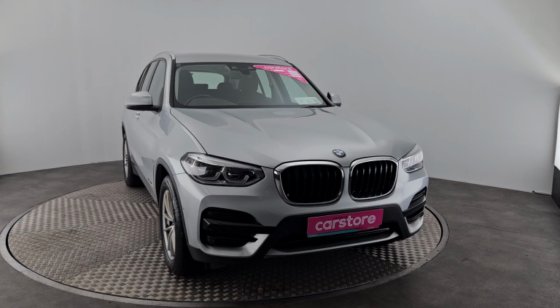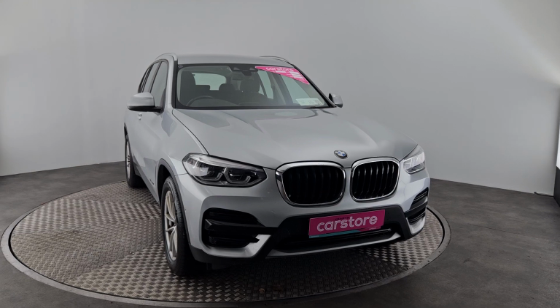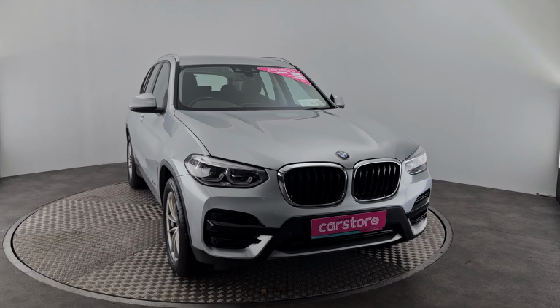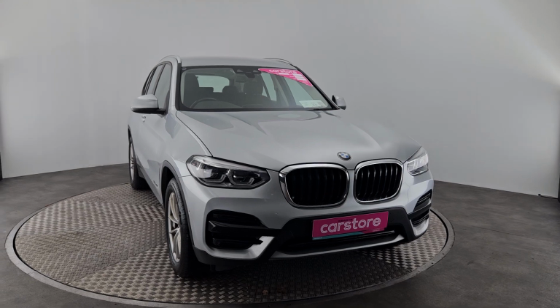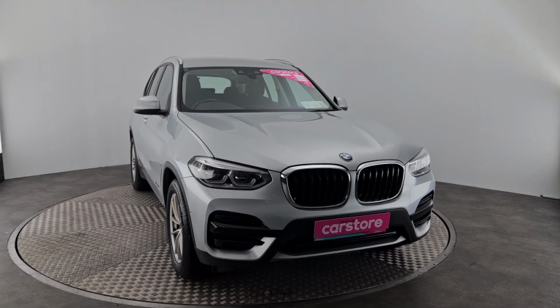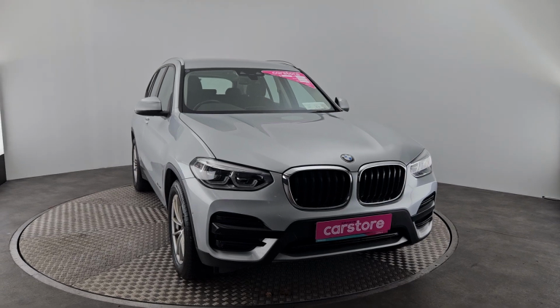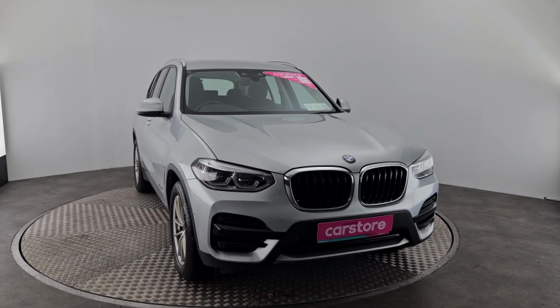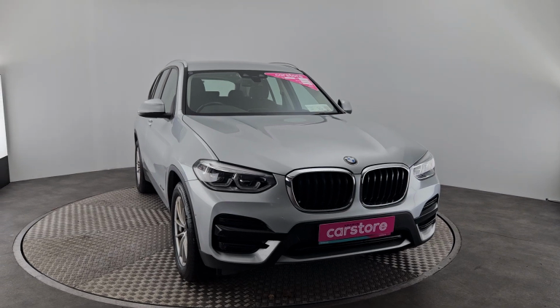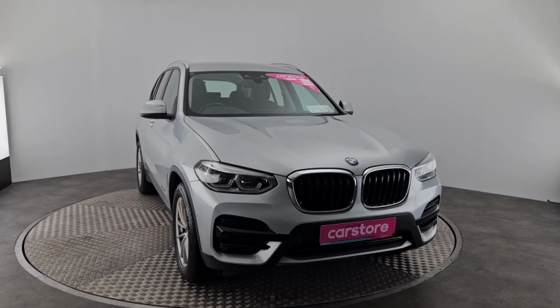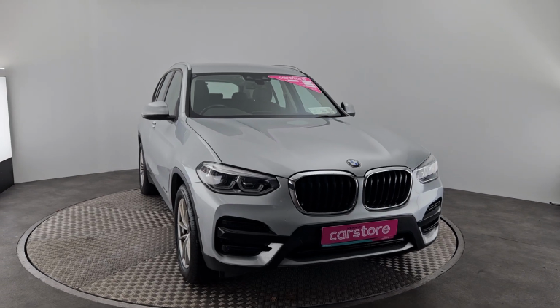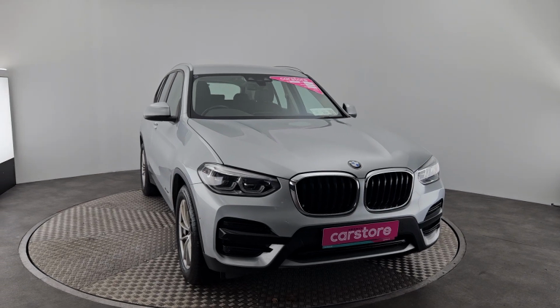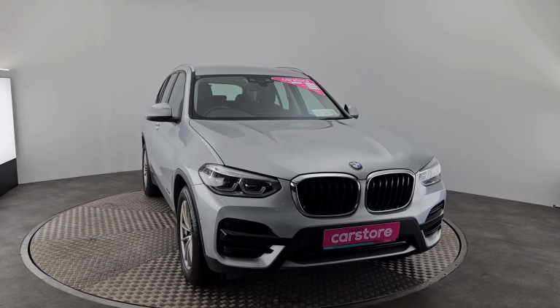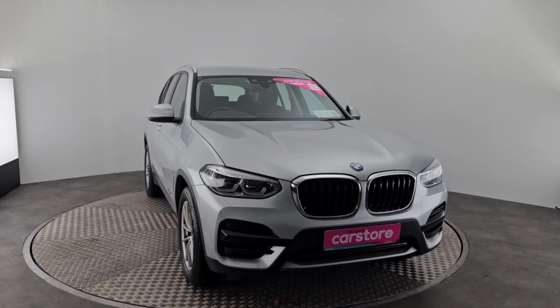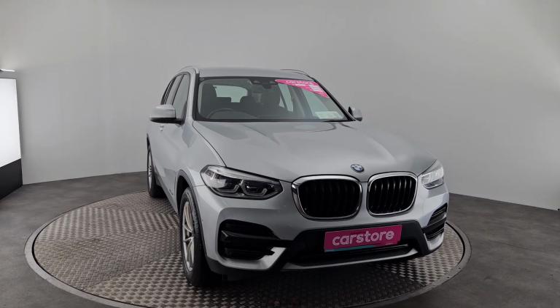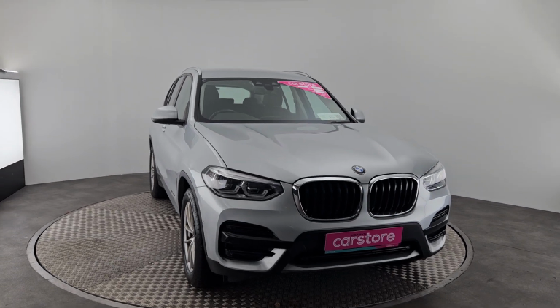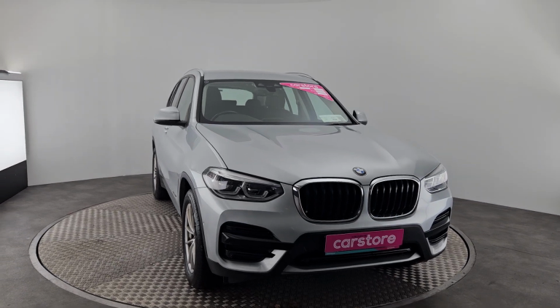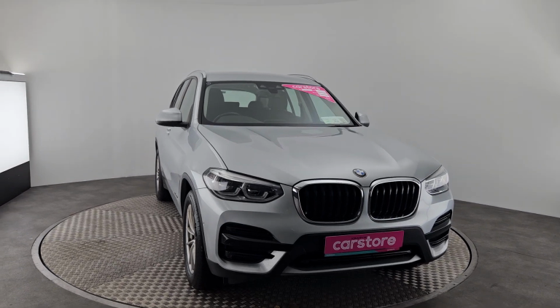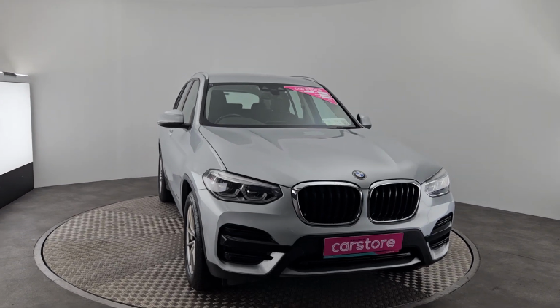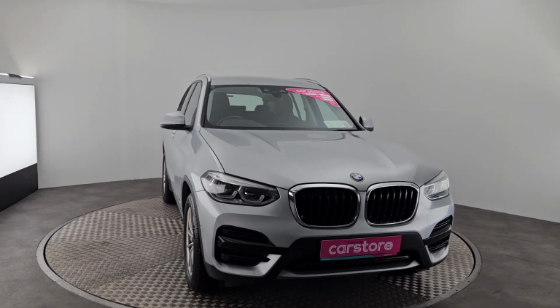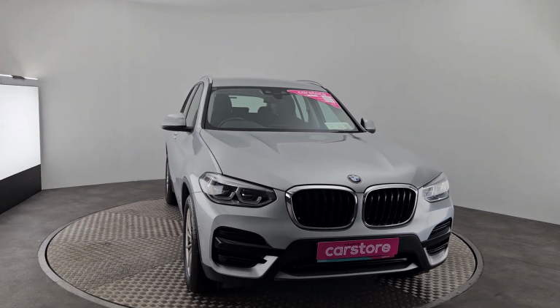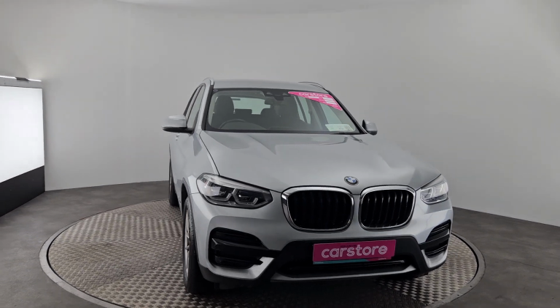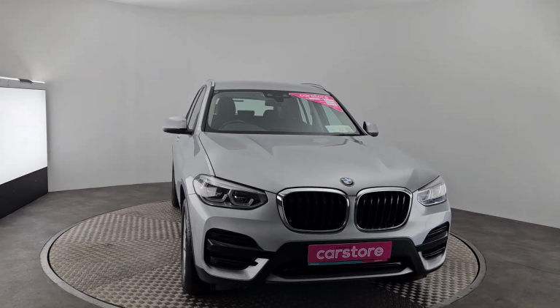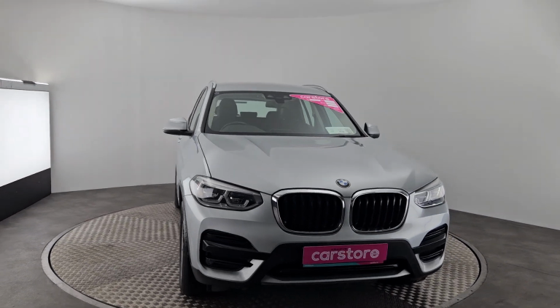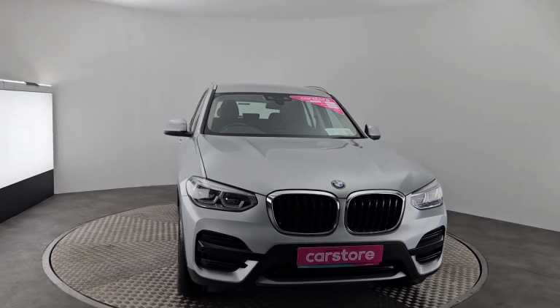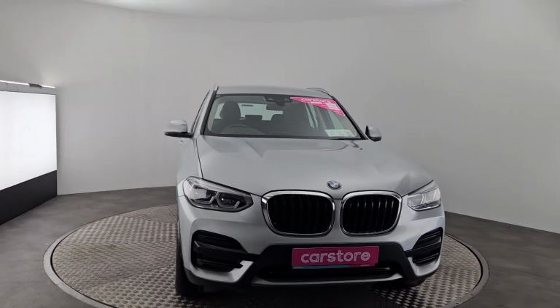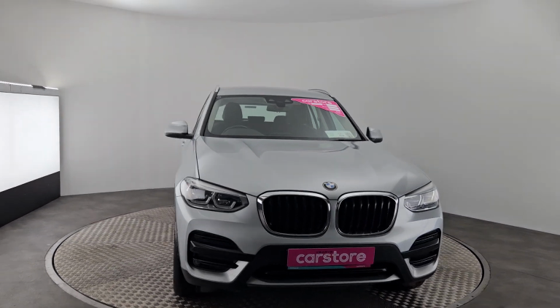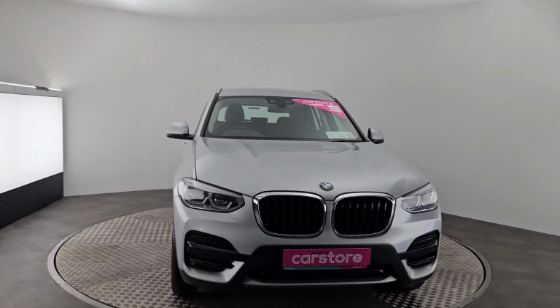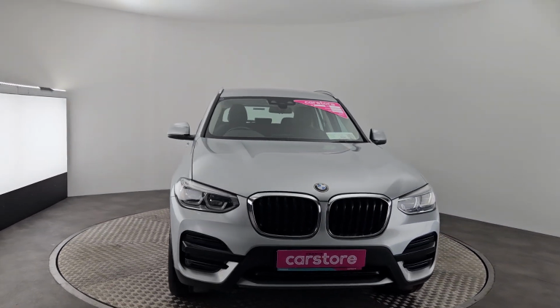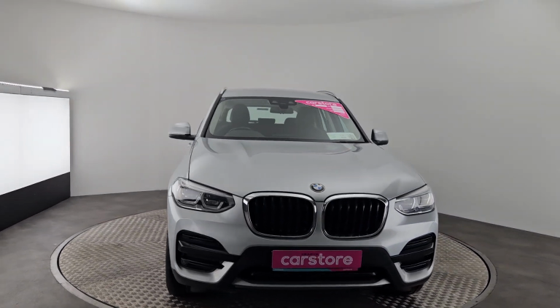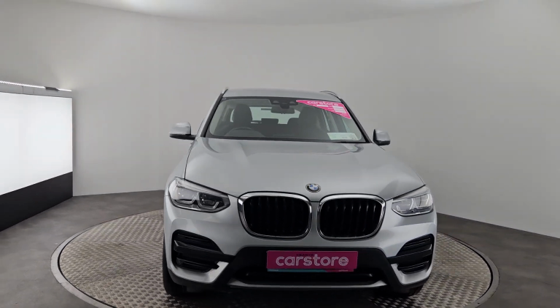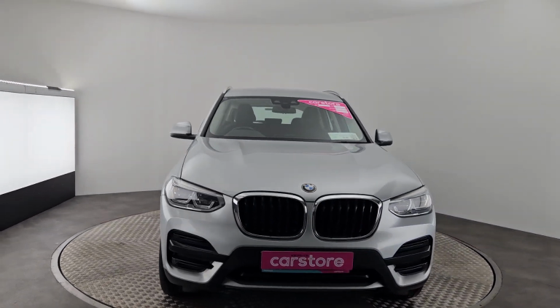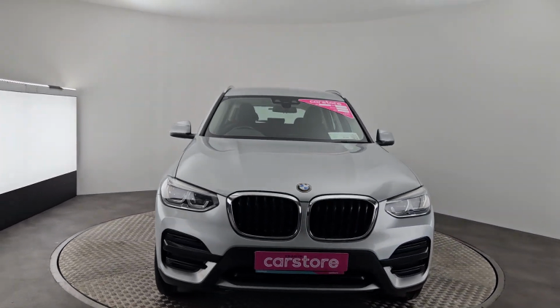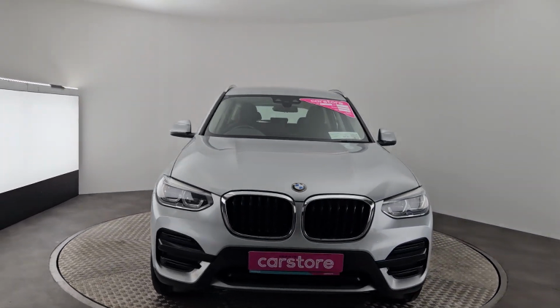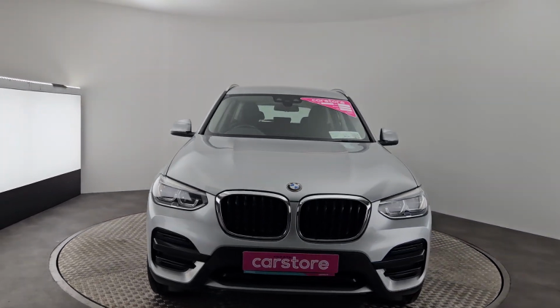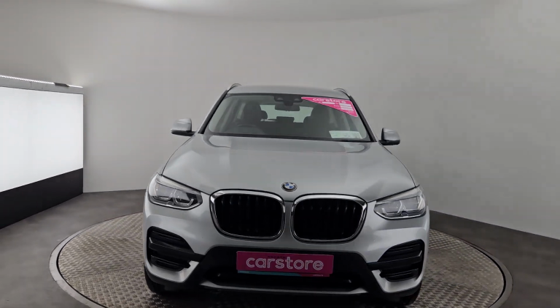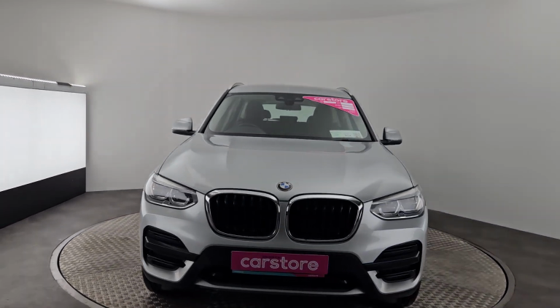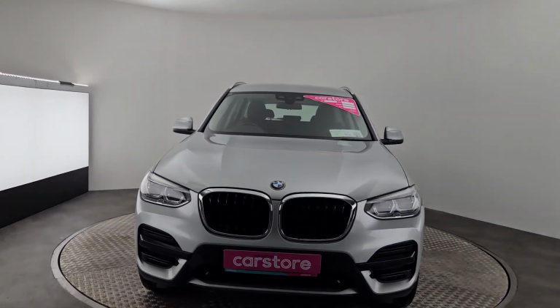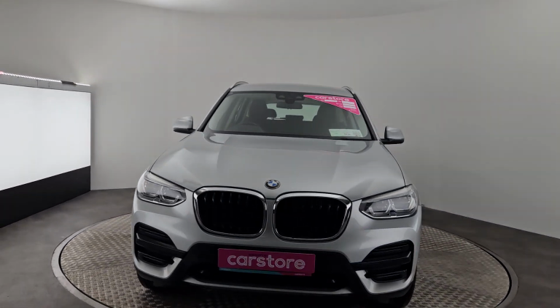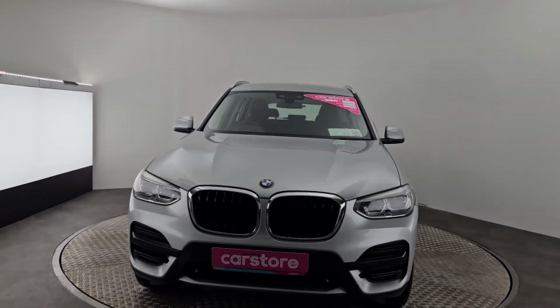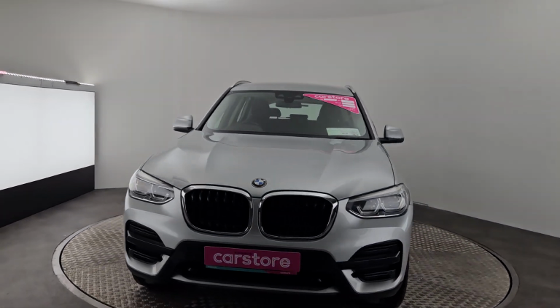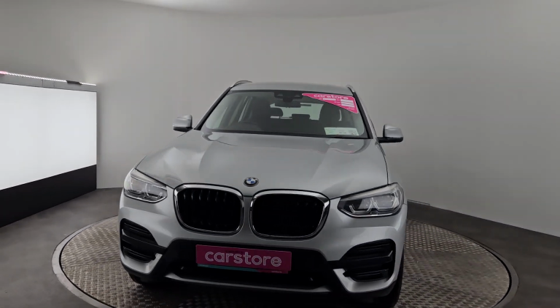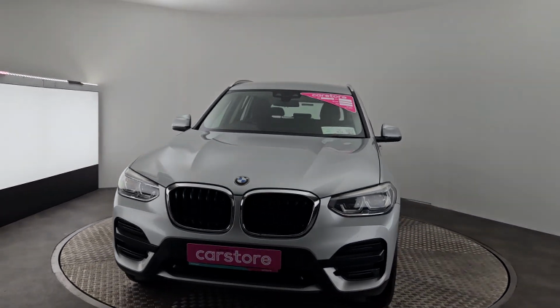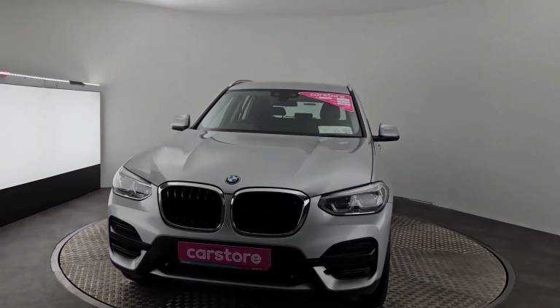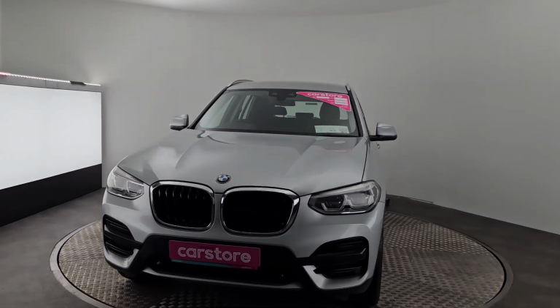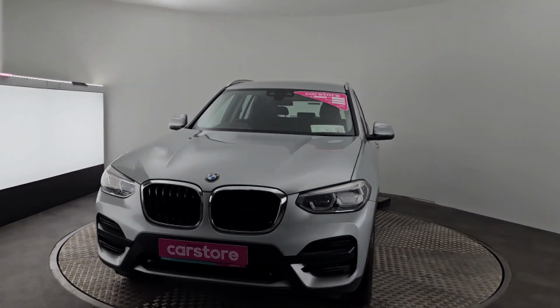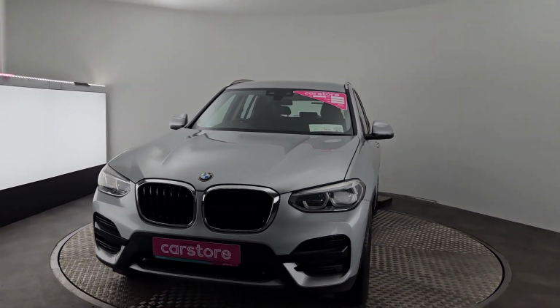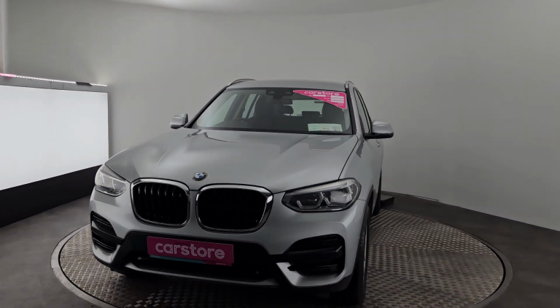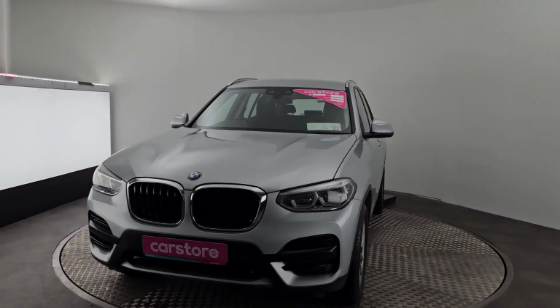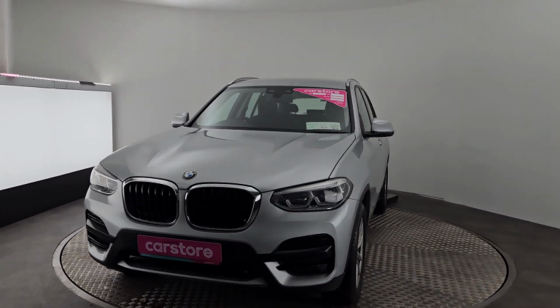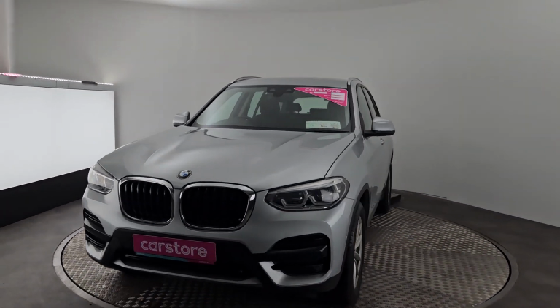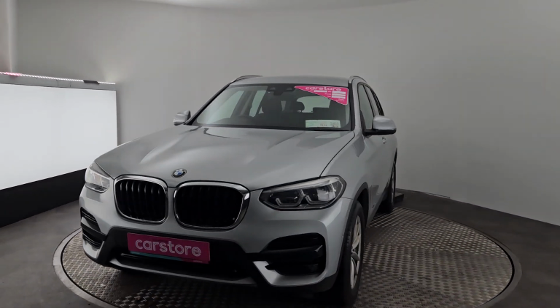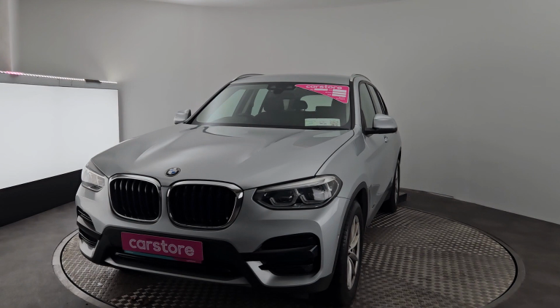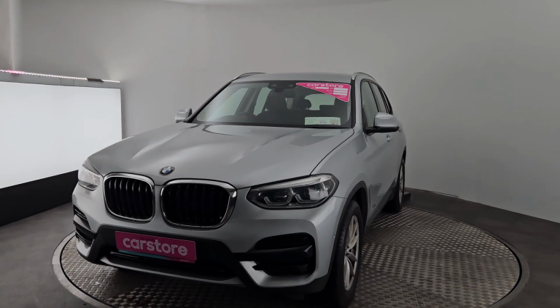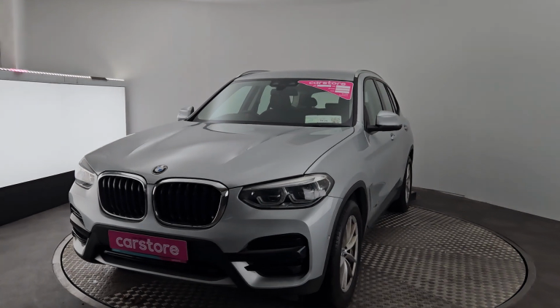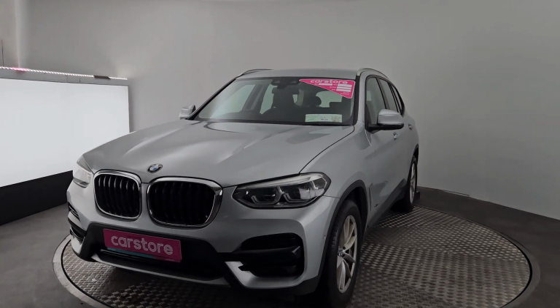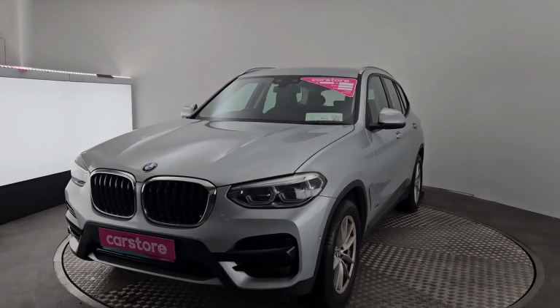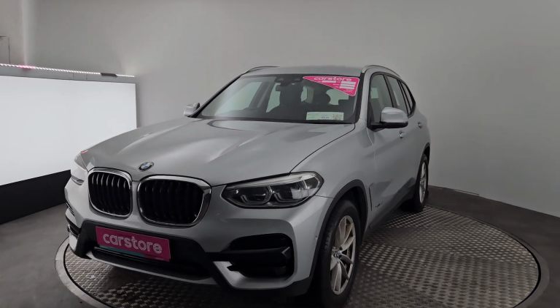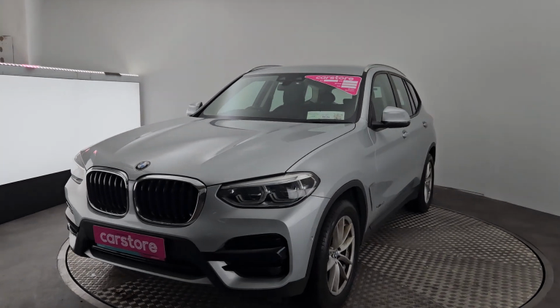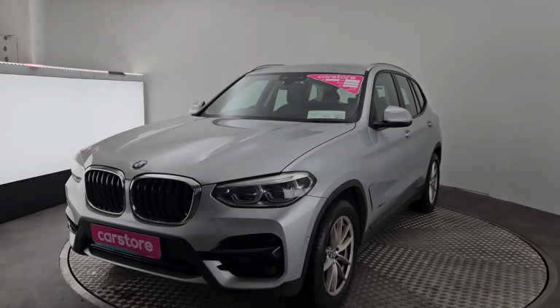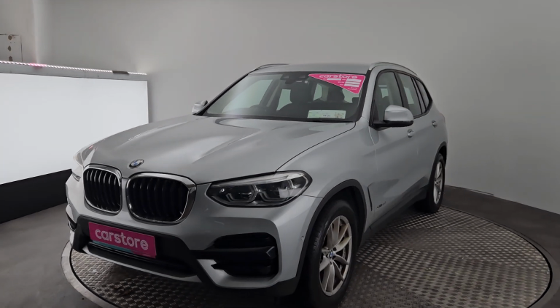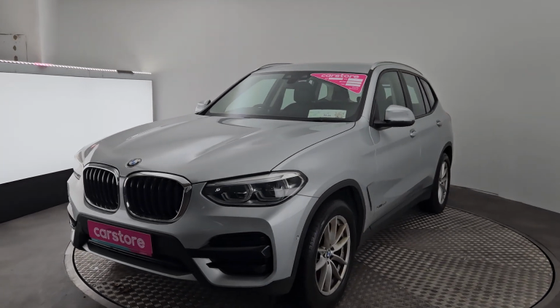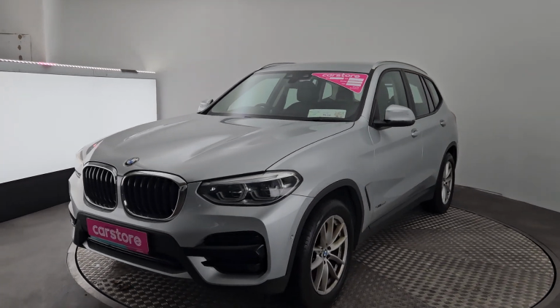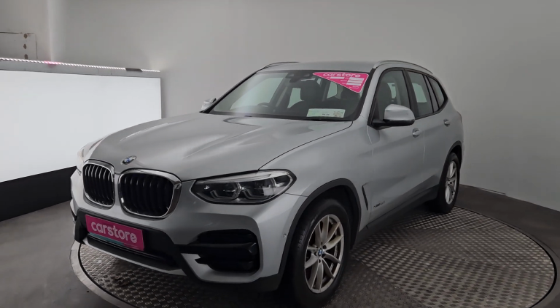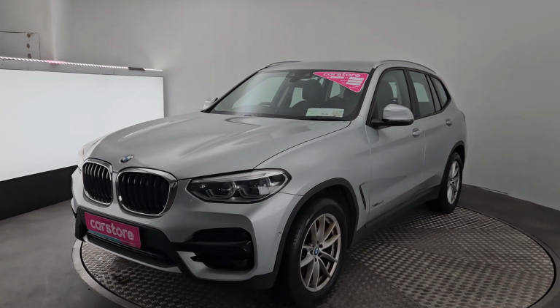How are you folks? It's Ab here from Kiri's Car Store. I'm going to run you through our new edition. This is the BMW X3.